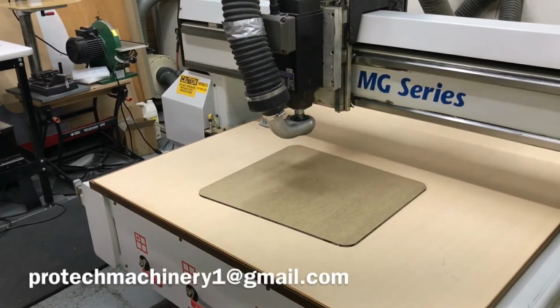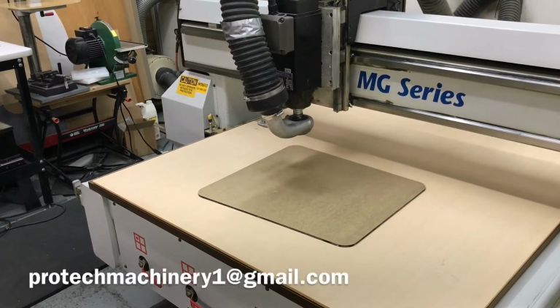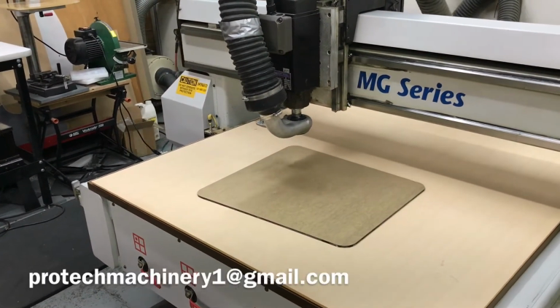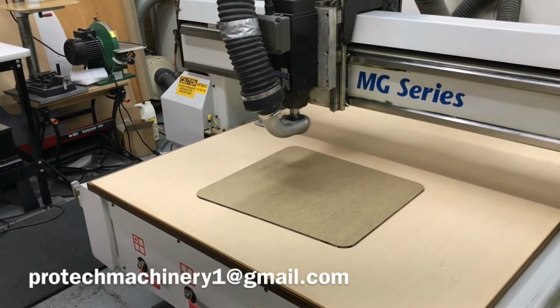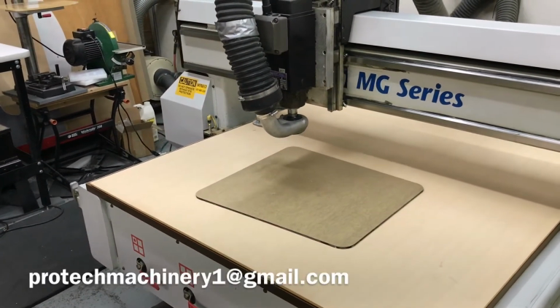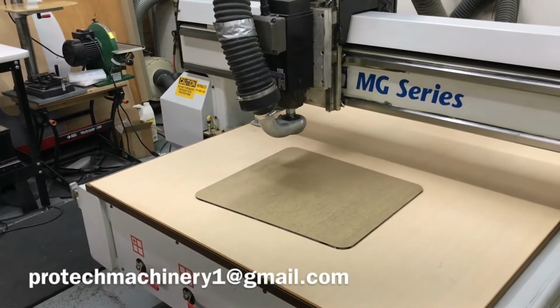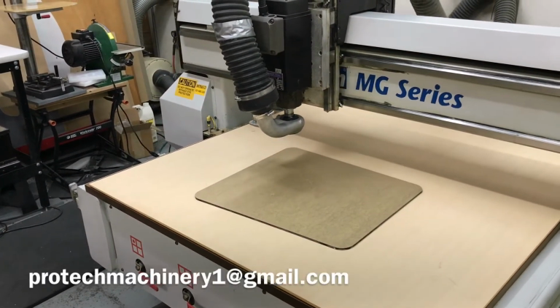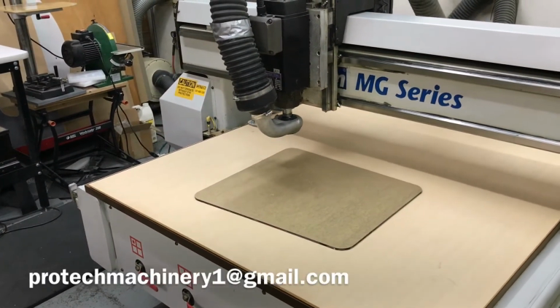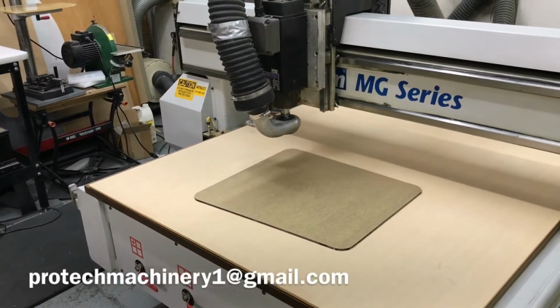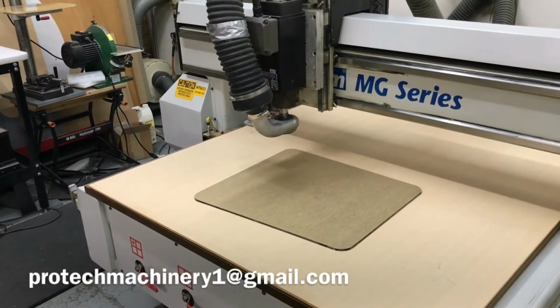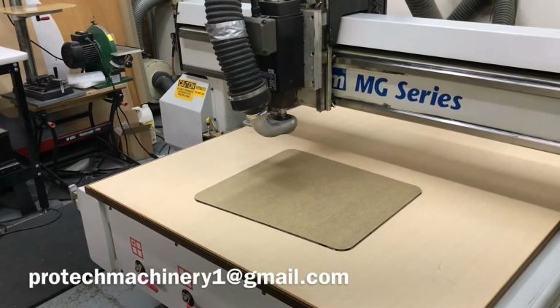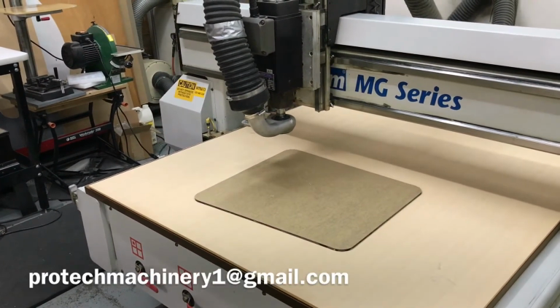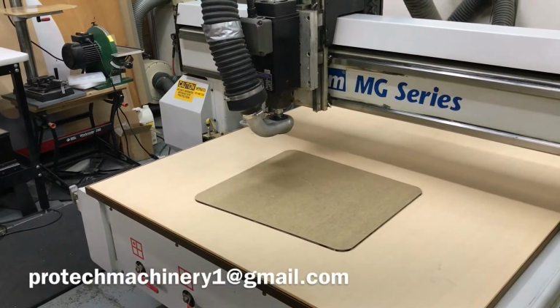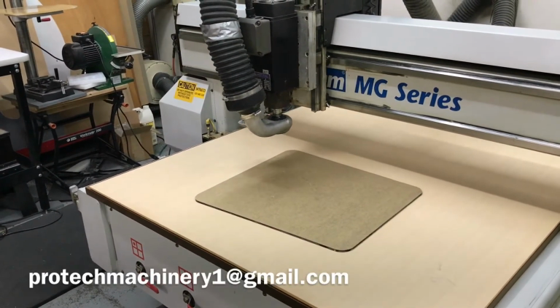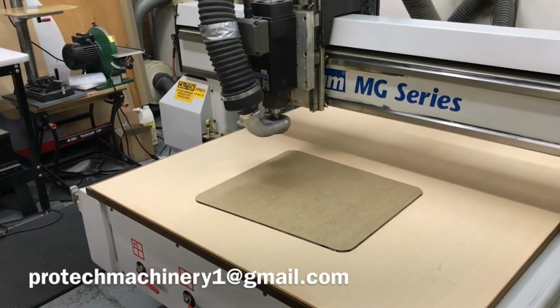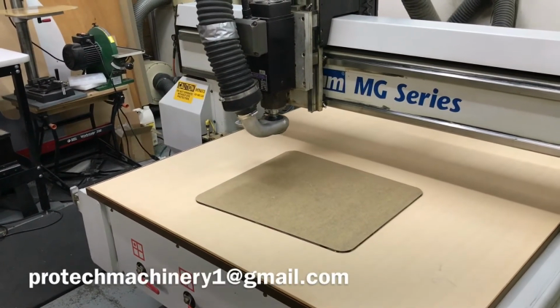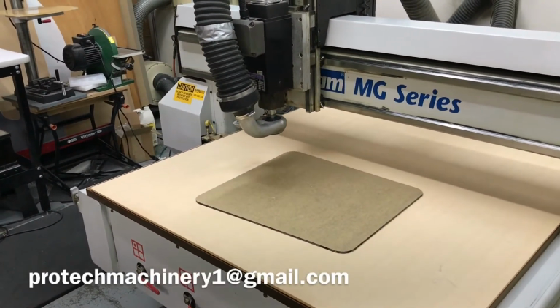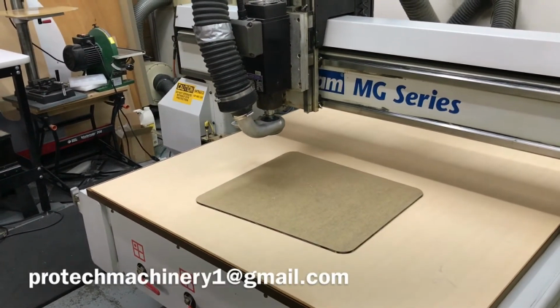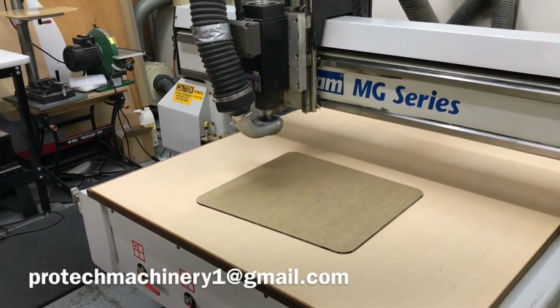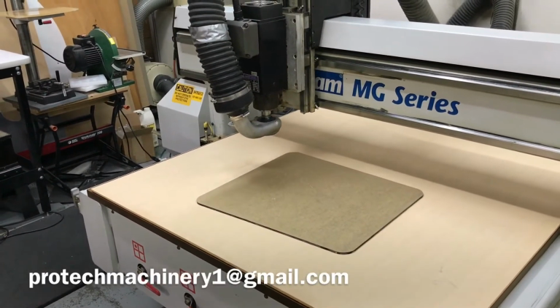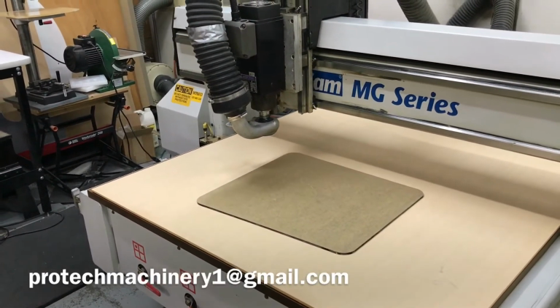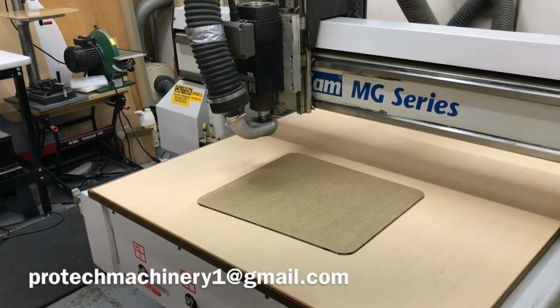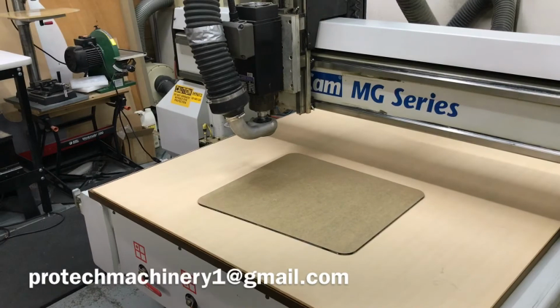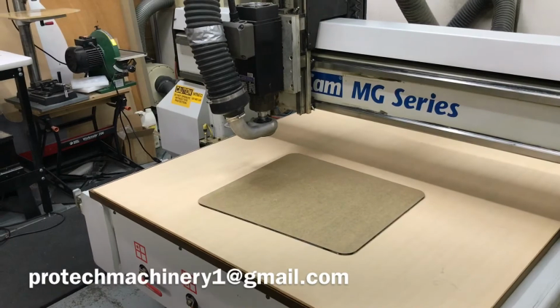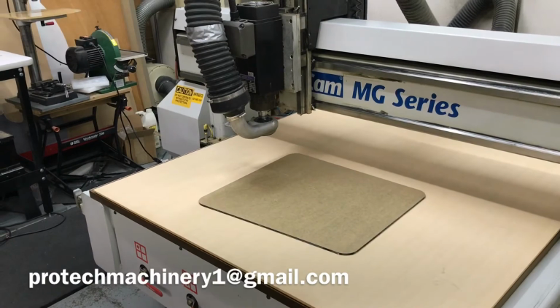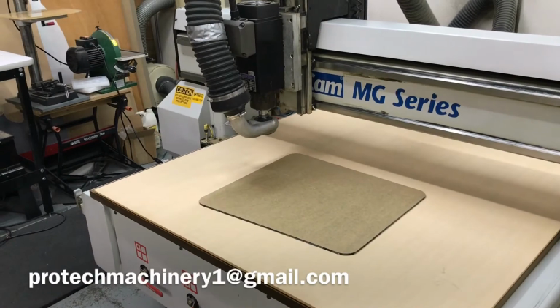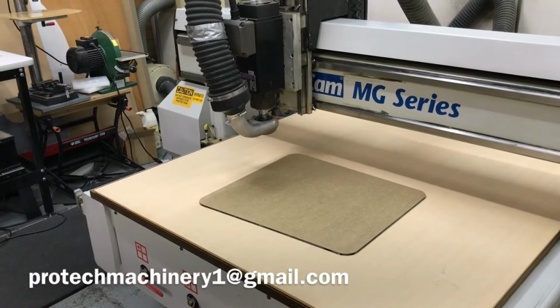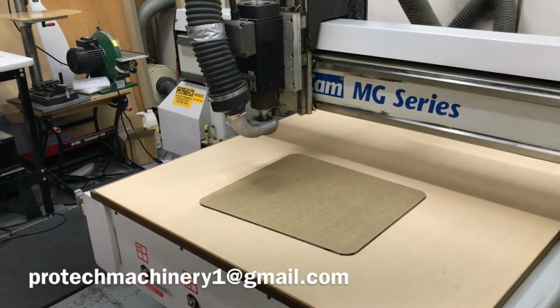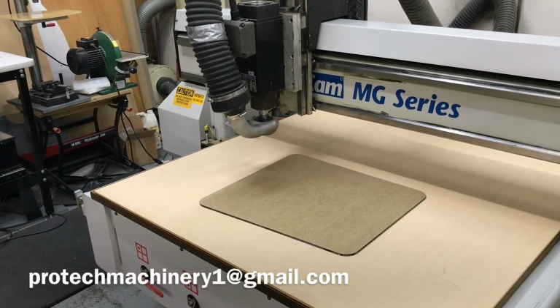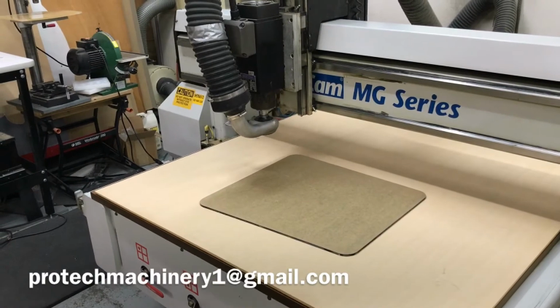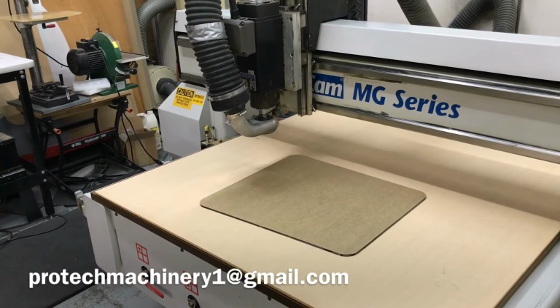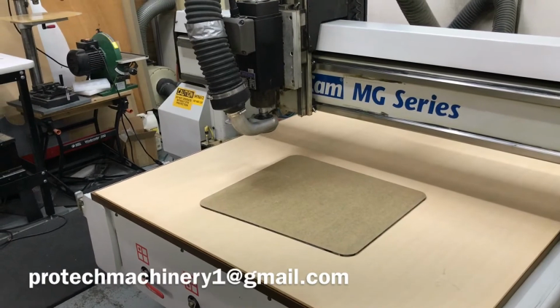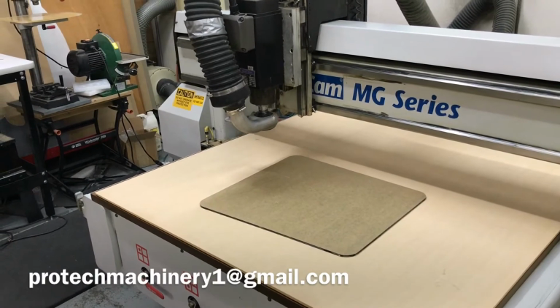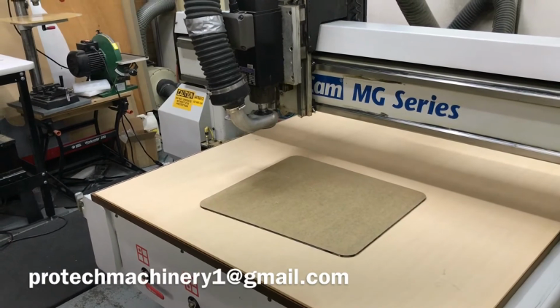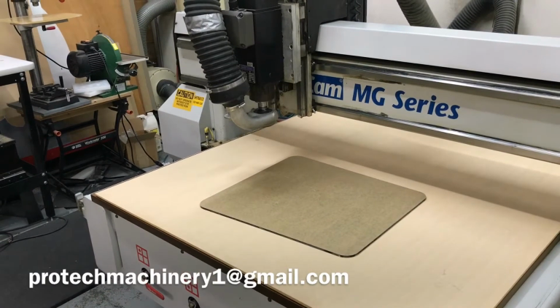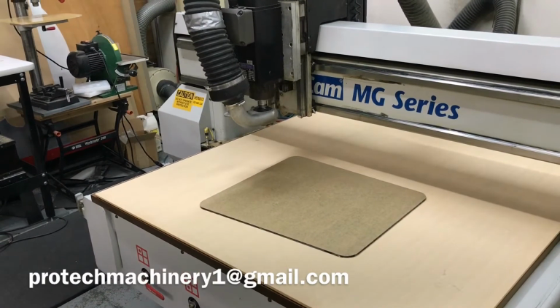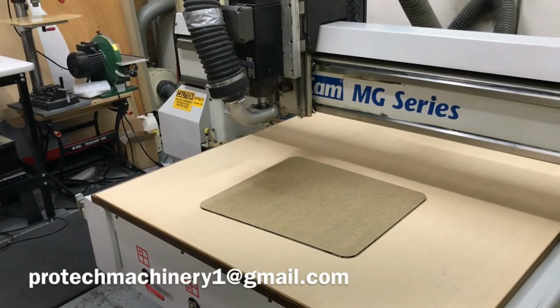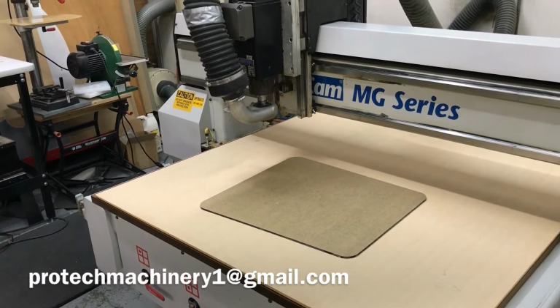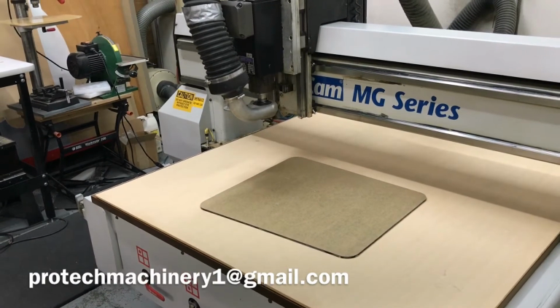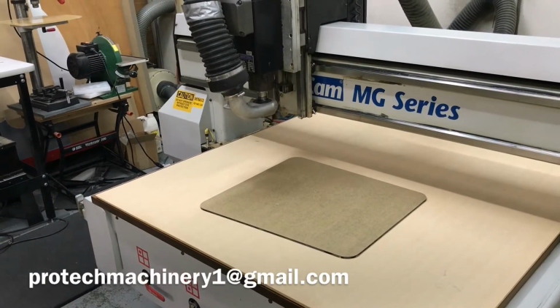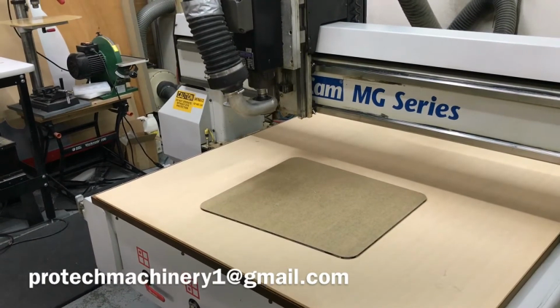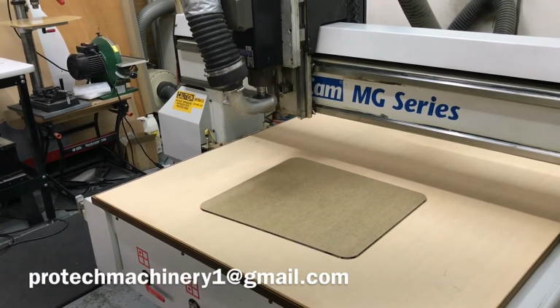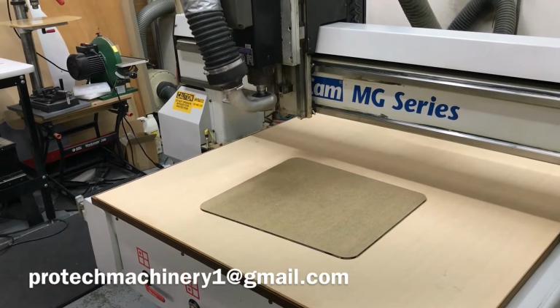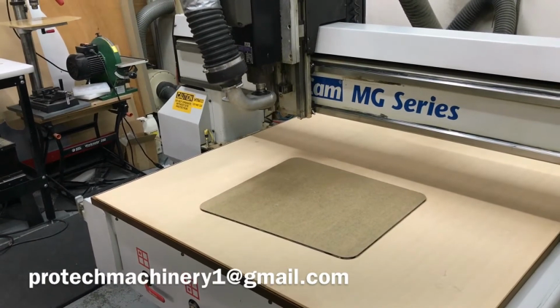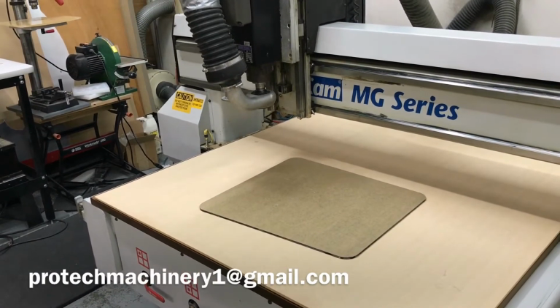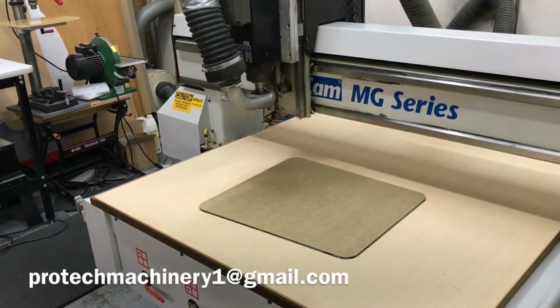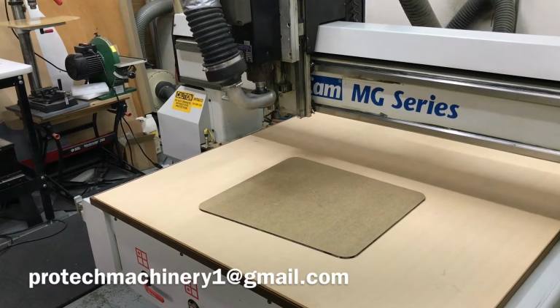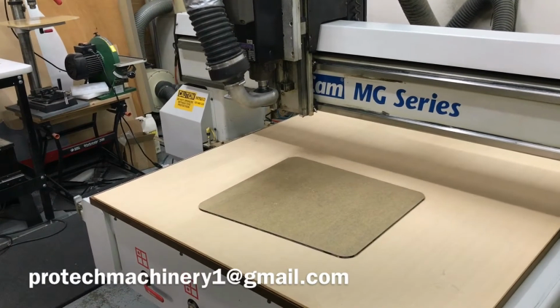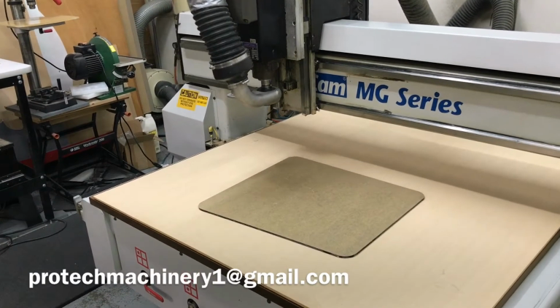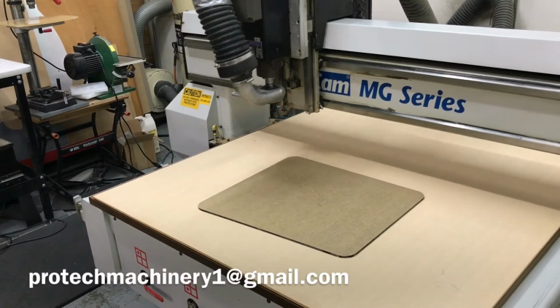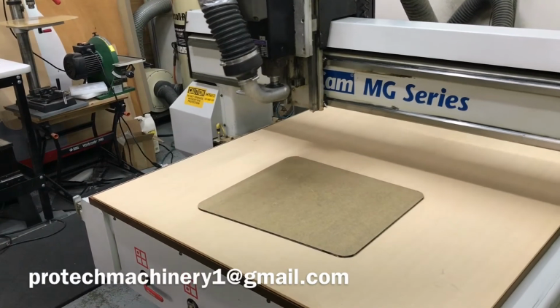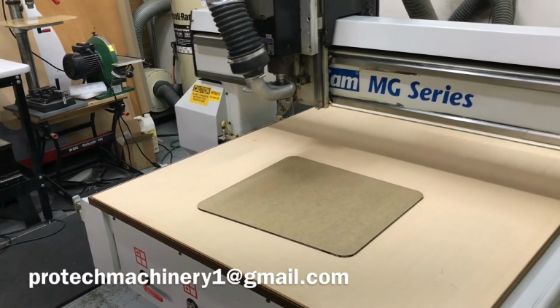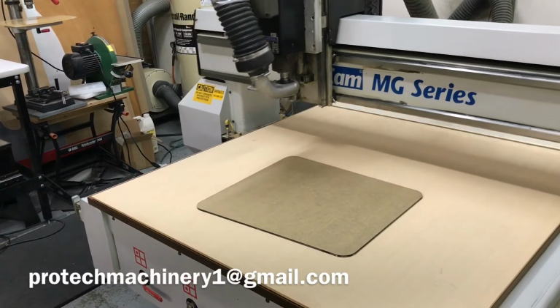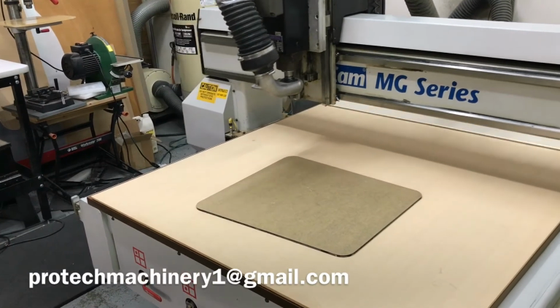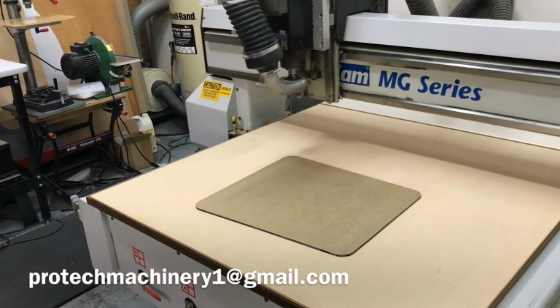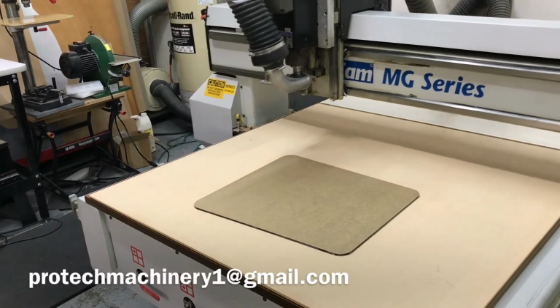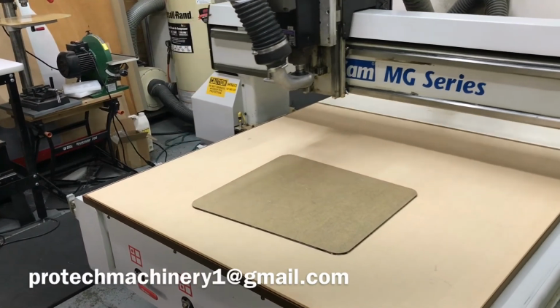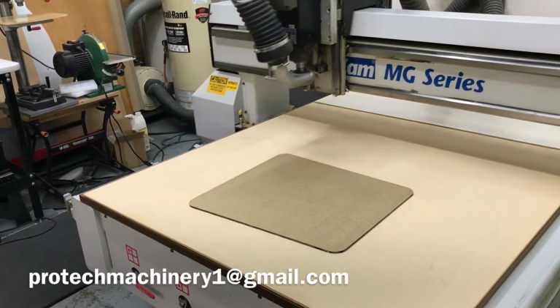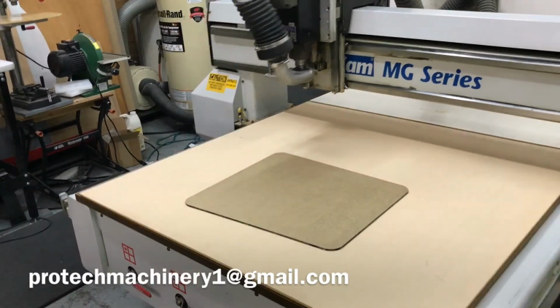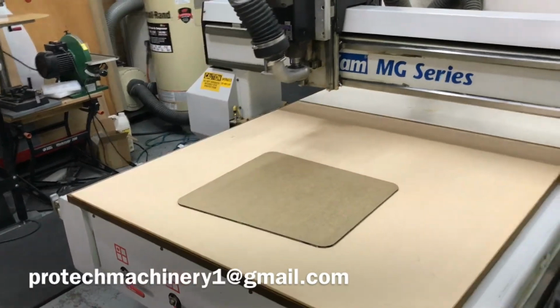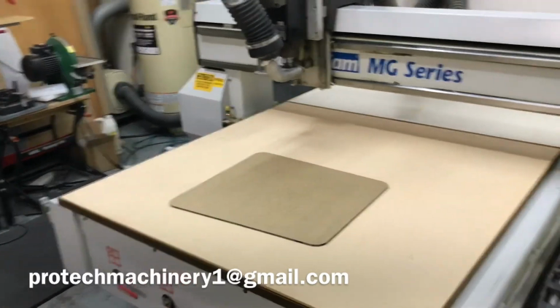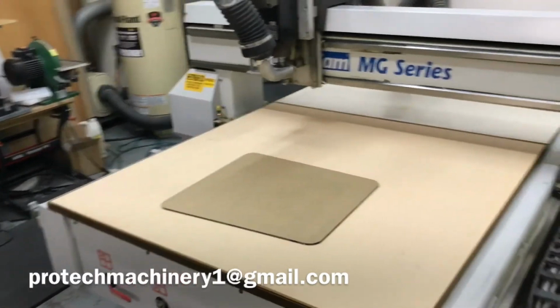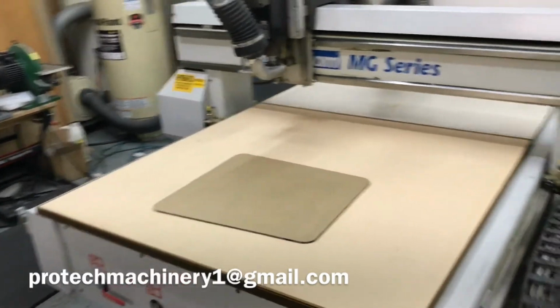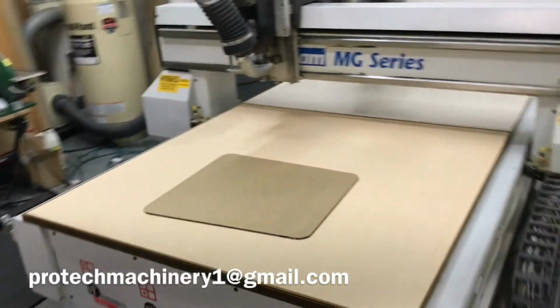This machine is available now. Please contact me with any questions. The machine parks itself when it's done.